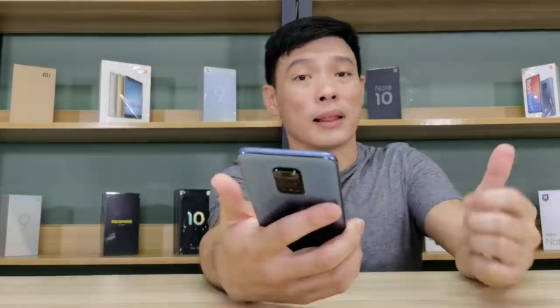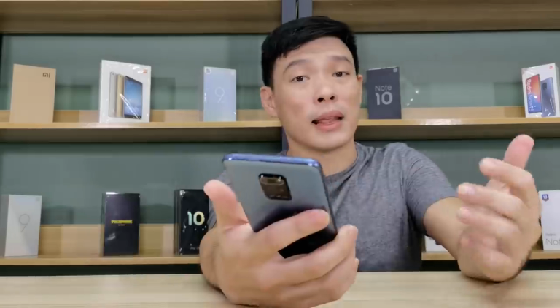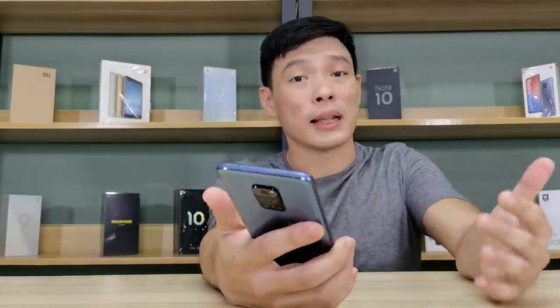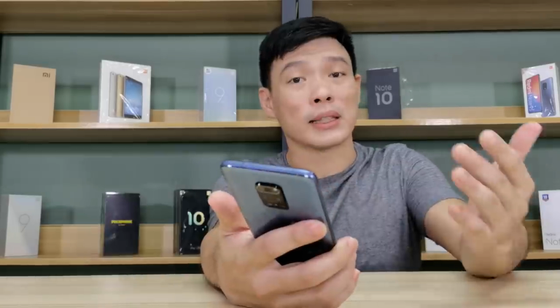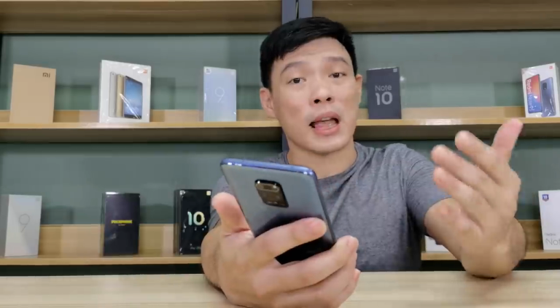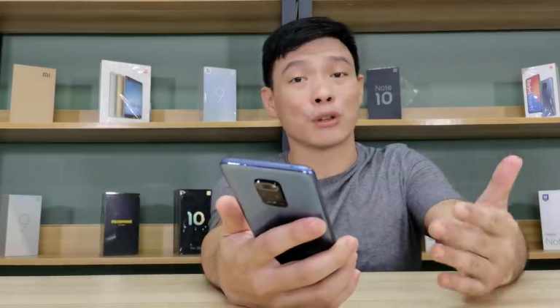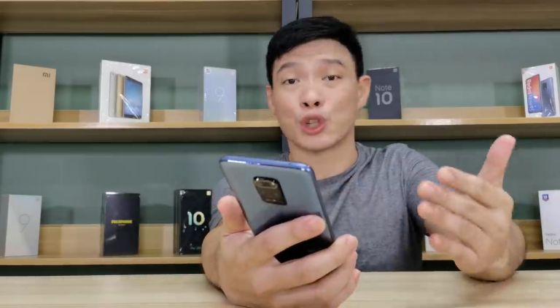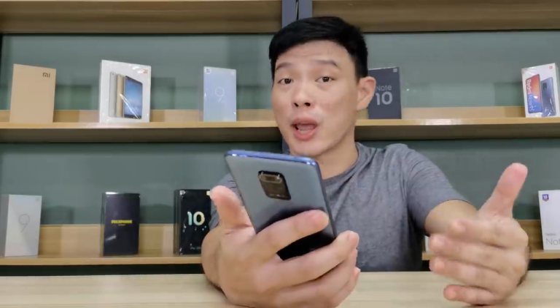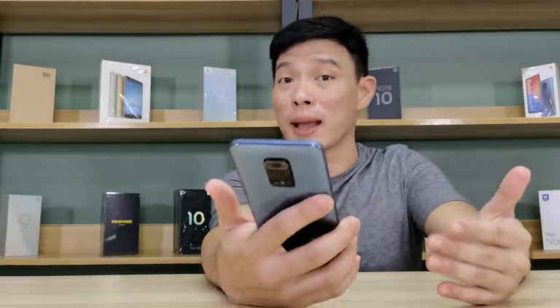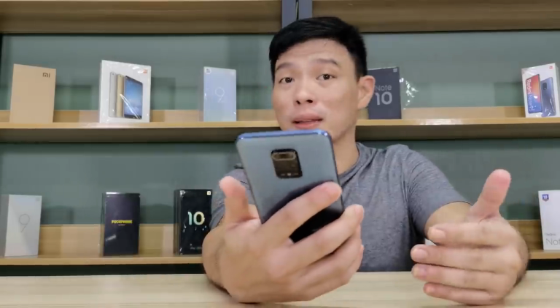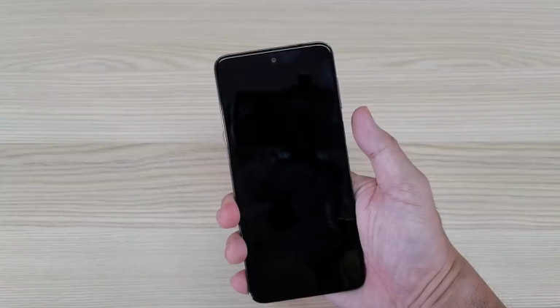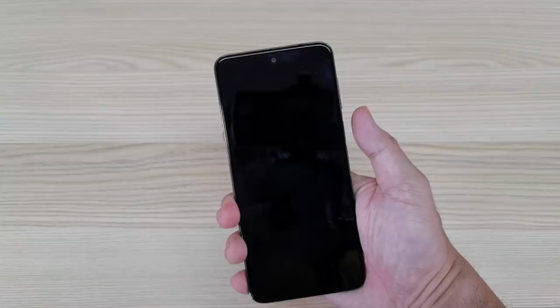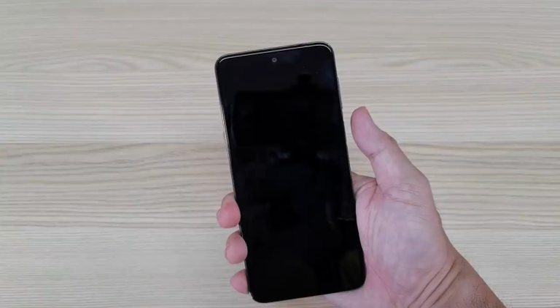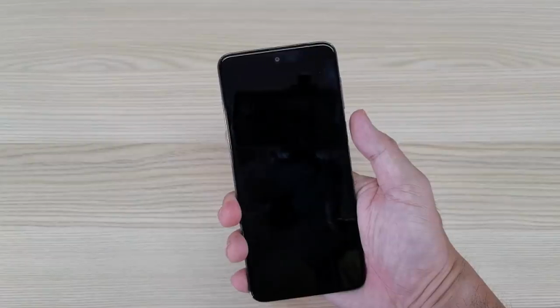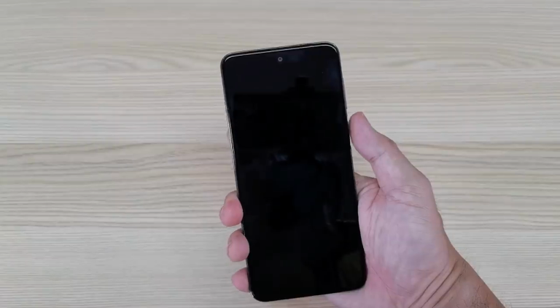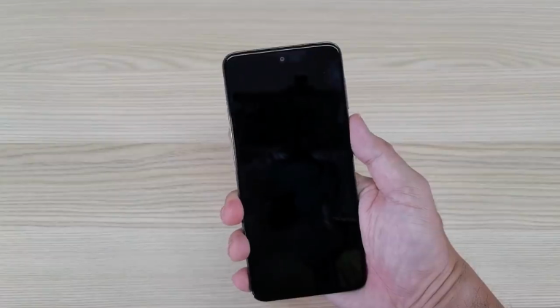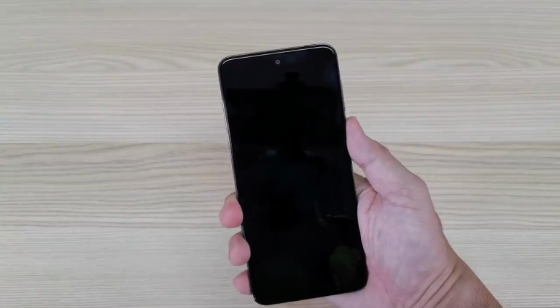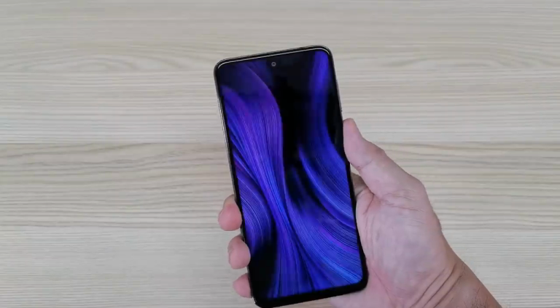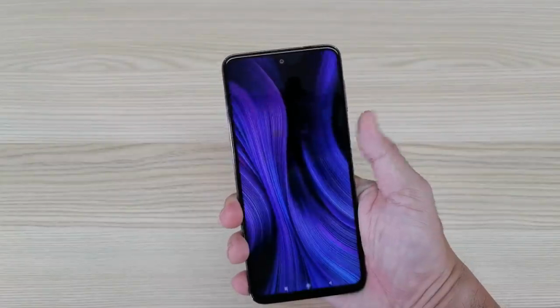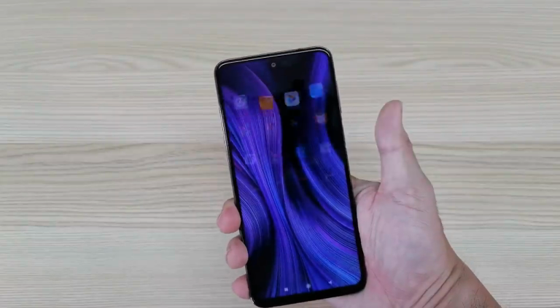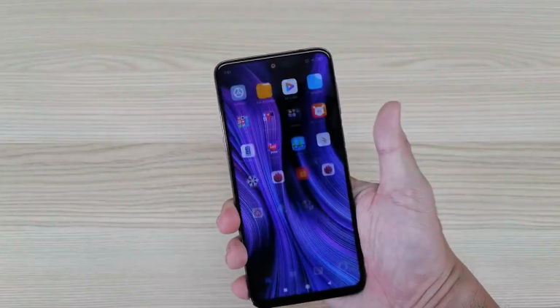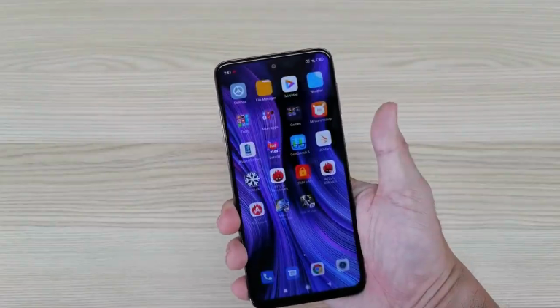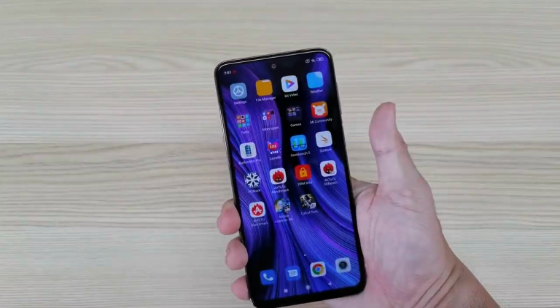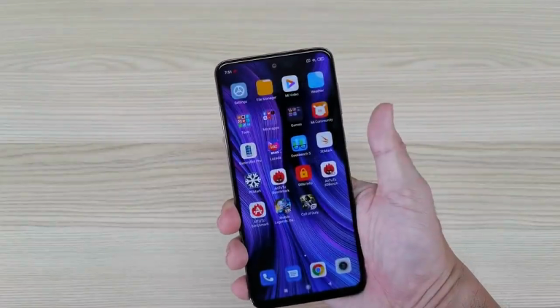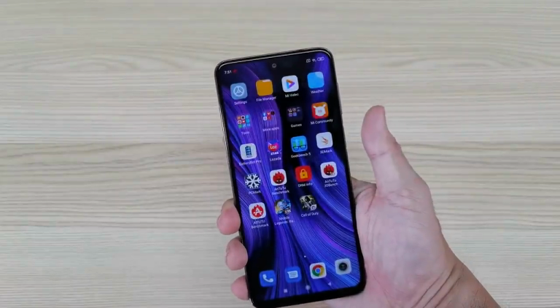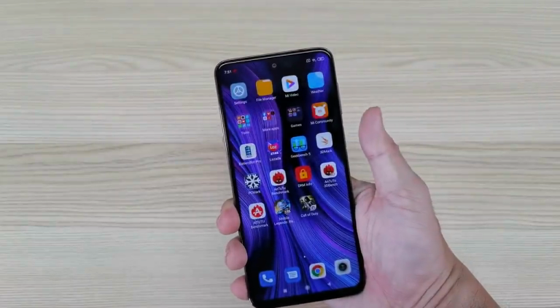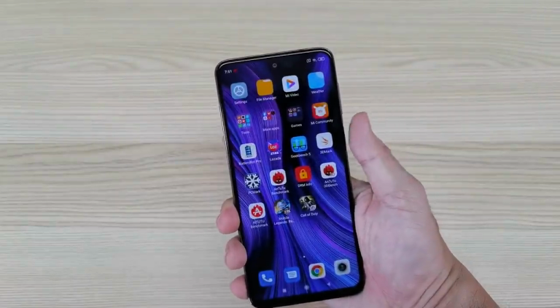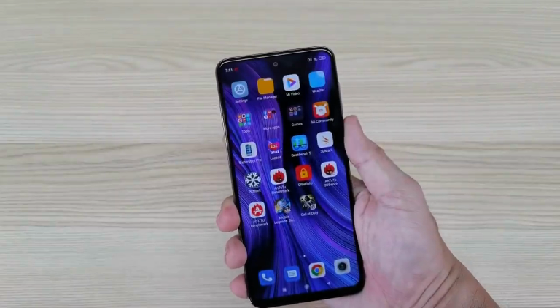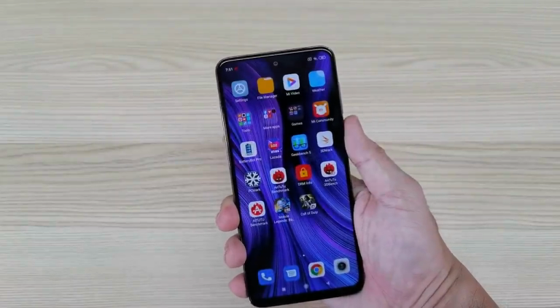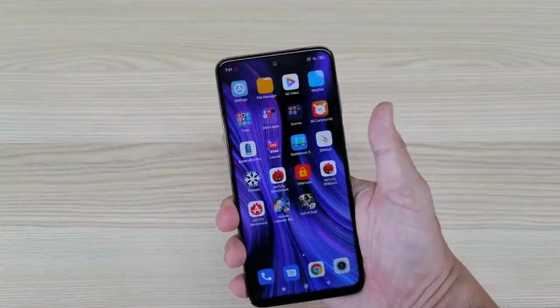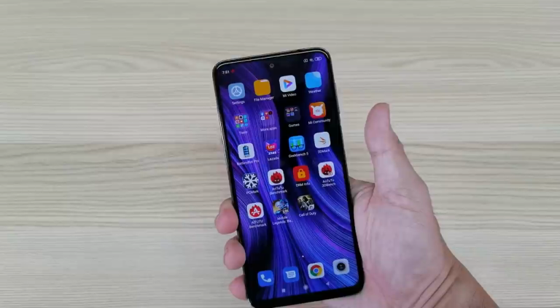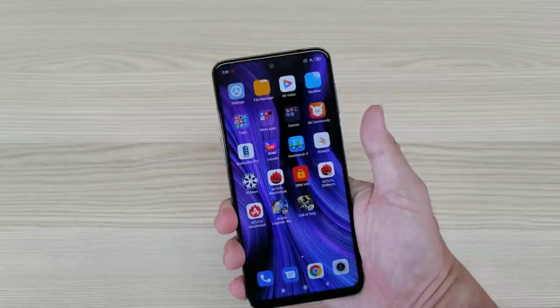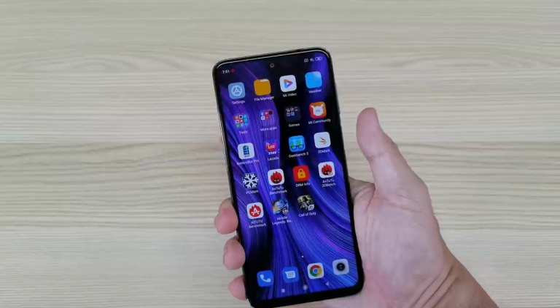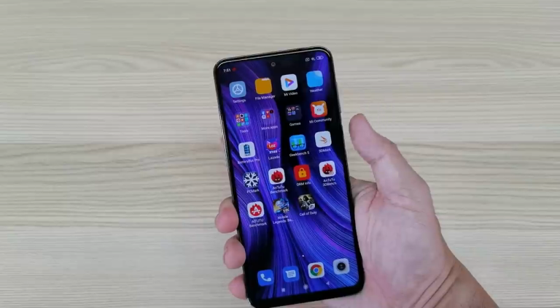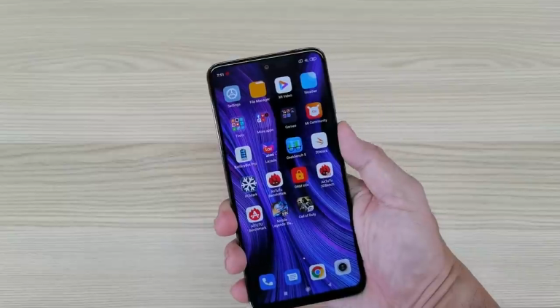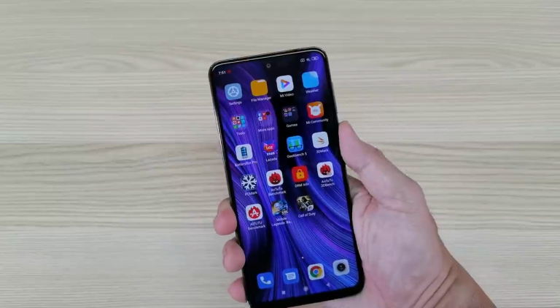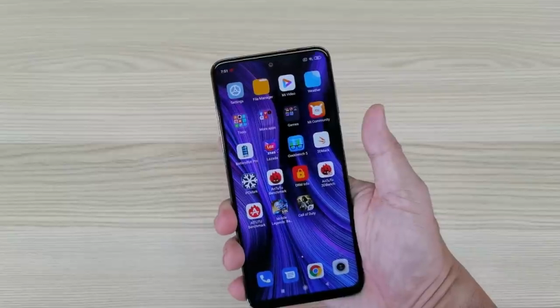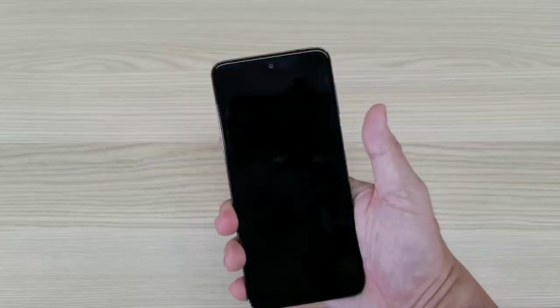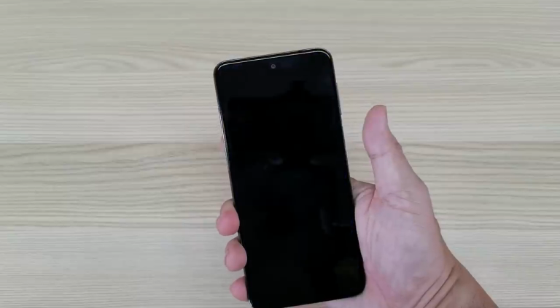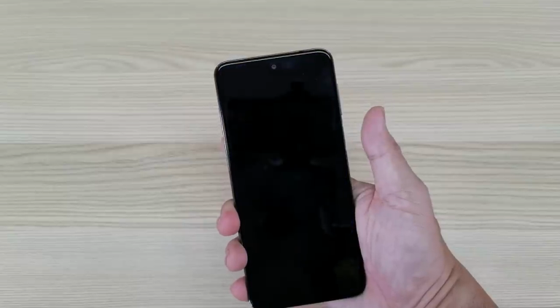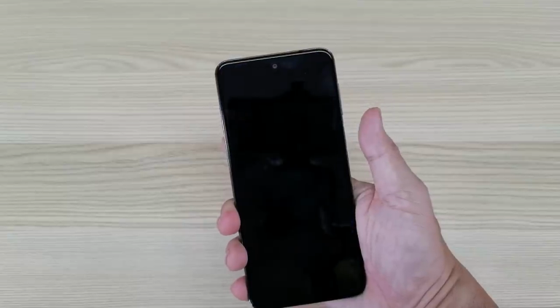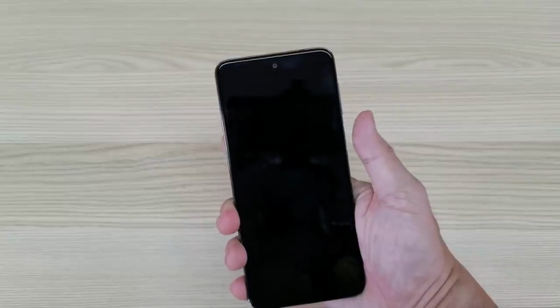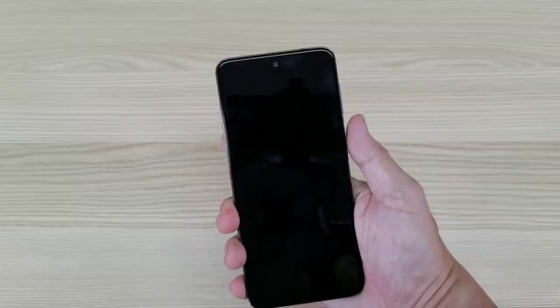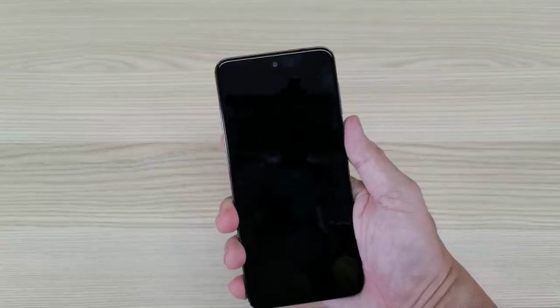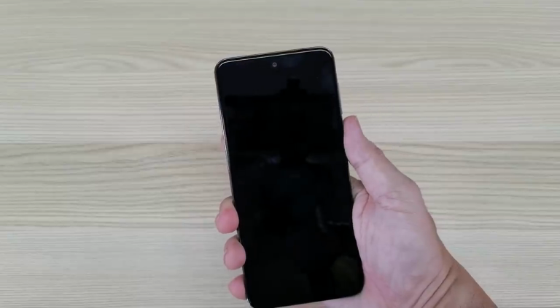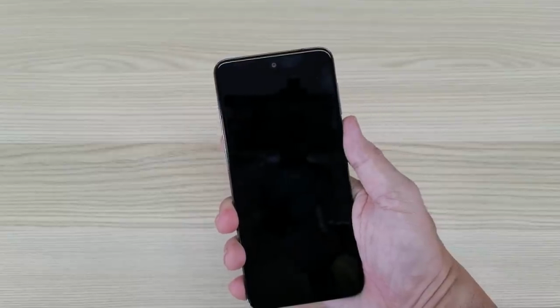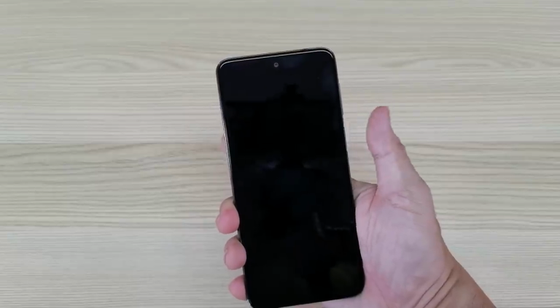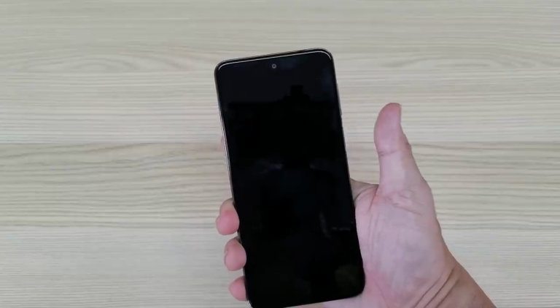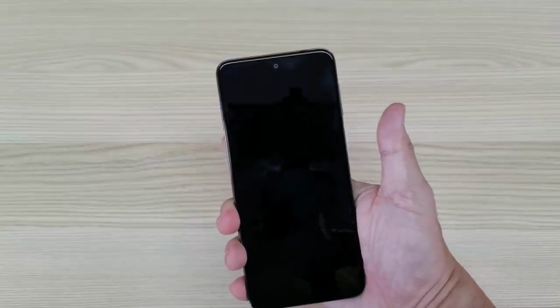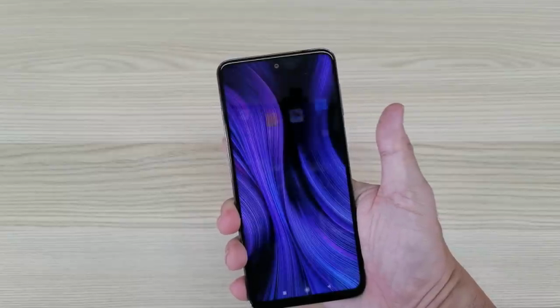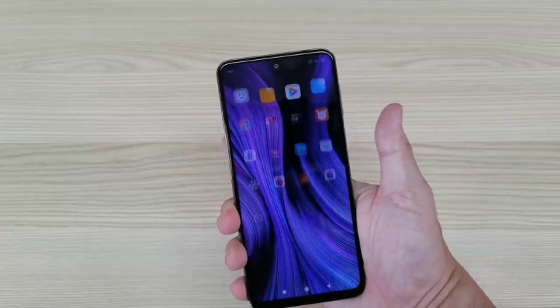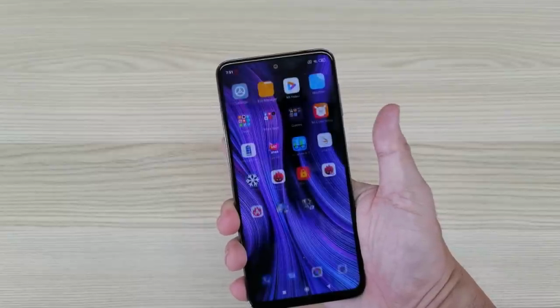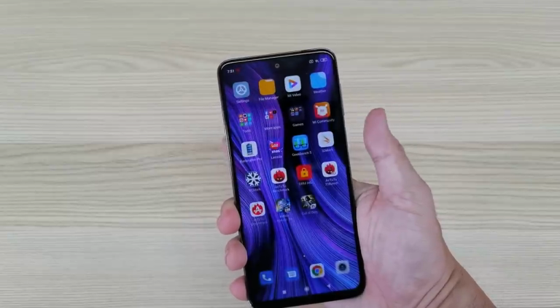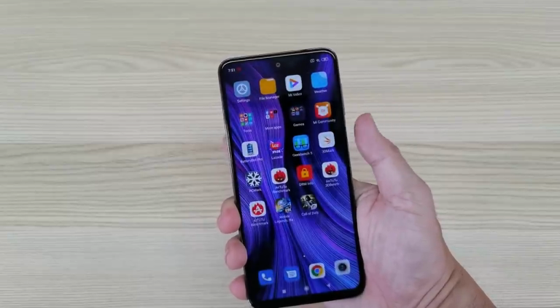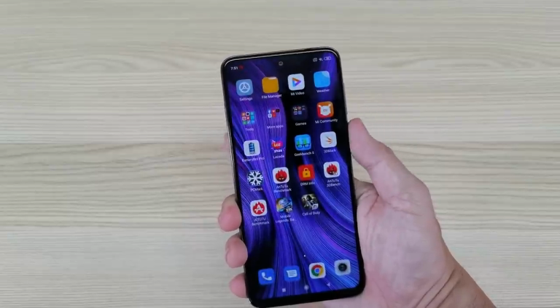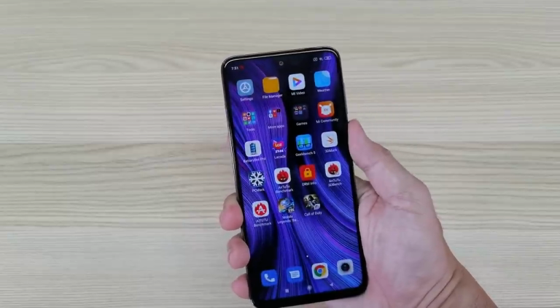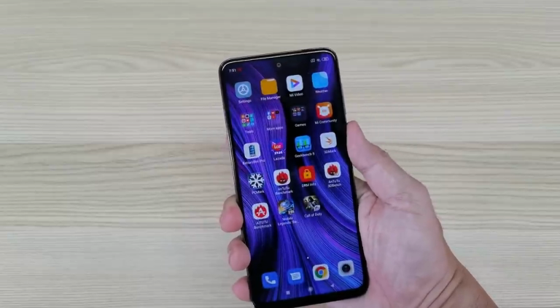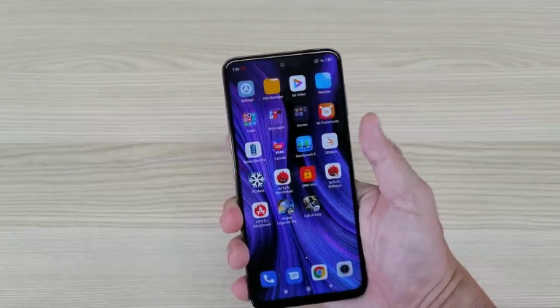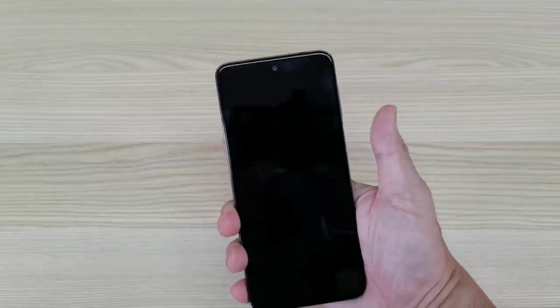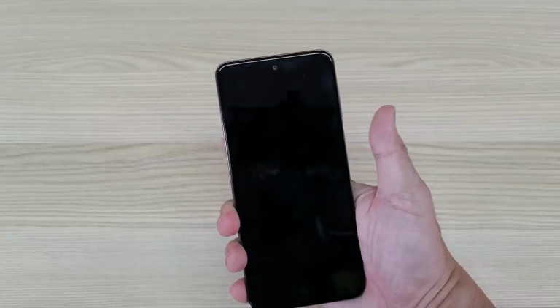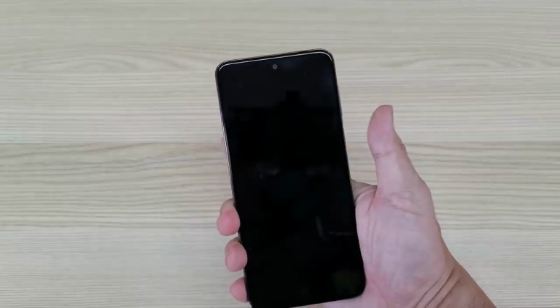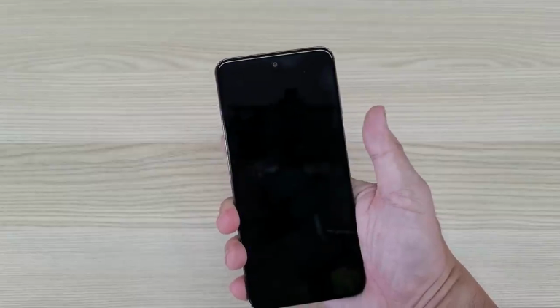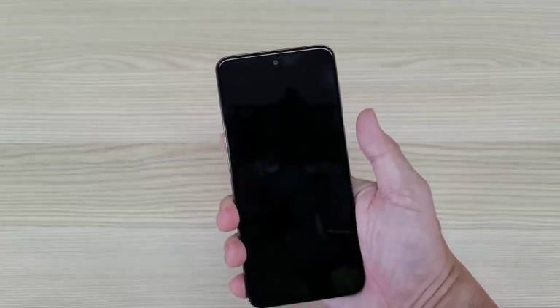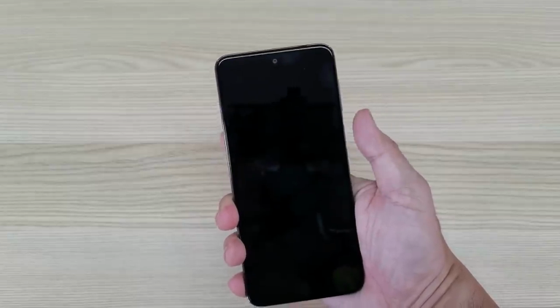Let us now check the response of the fingerprint scanner. For me, it's pretty fast and pretty responsive.